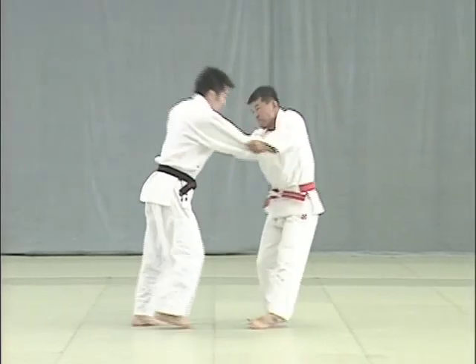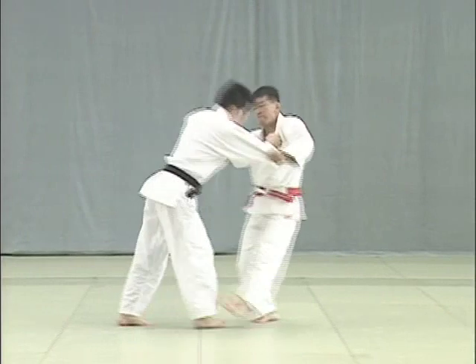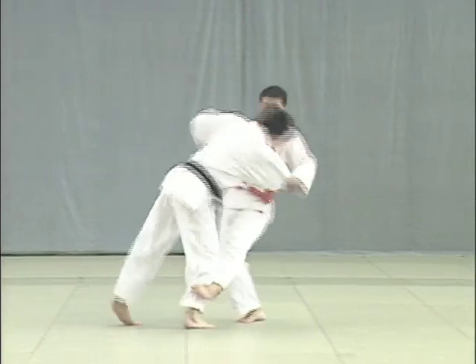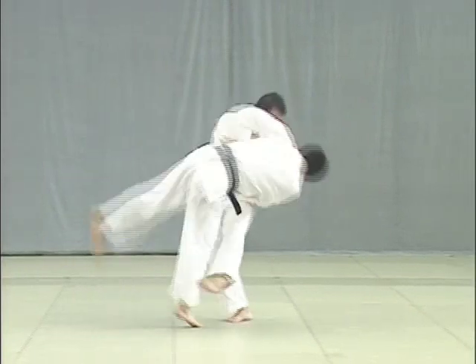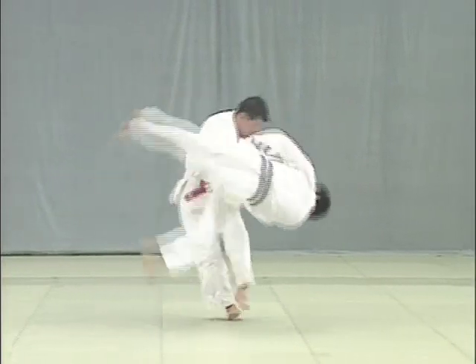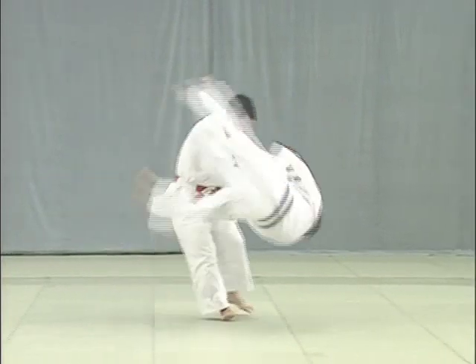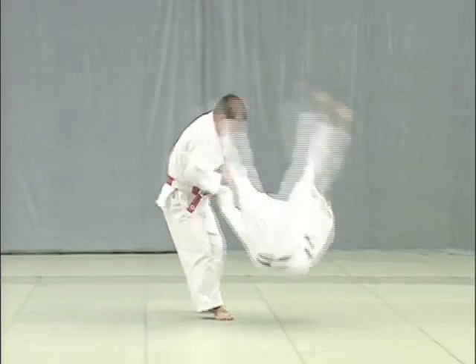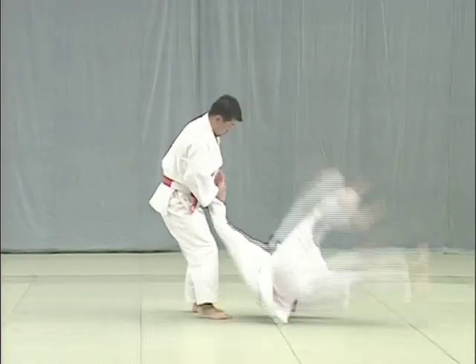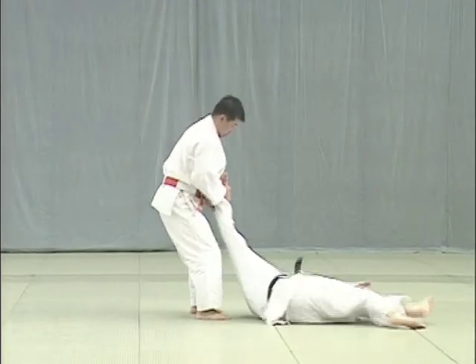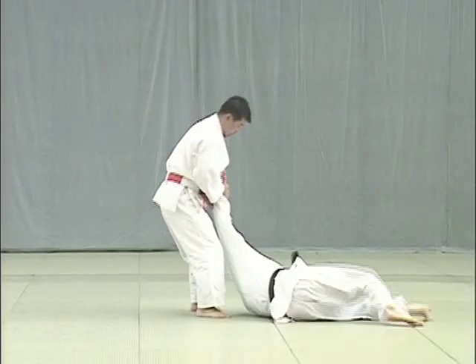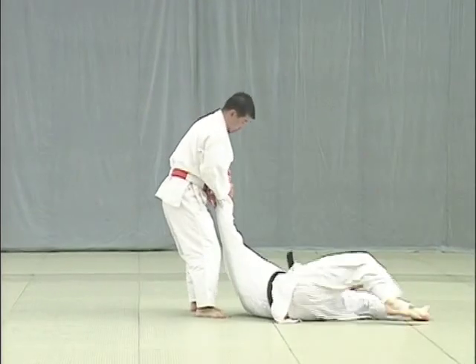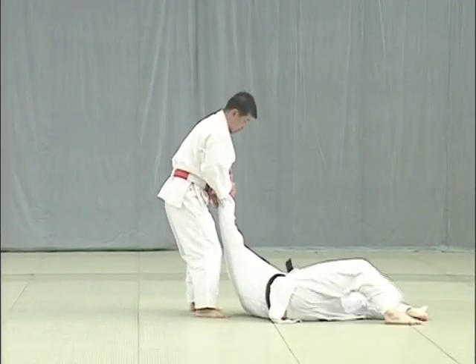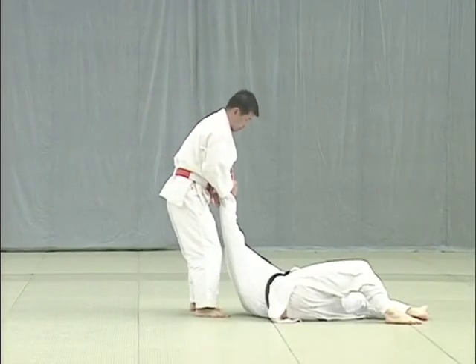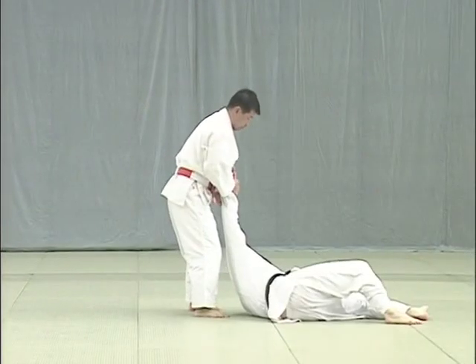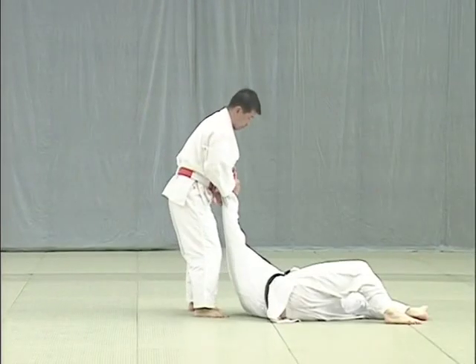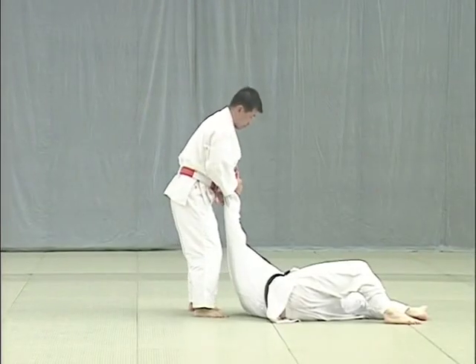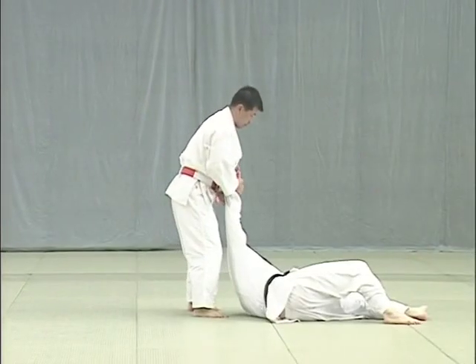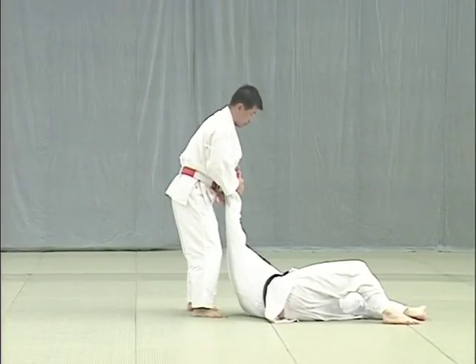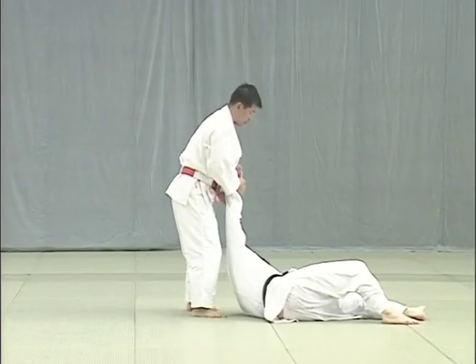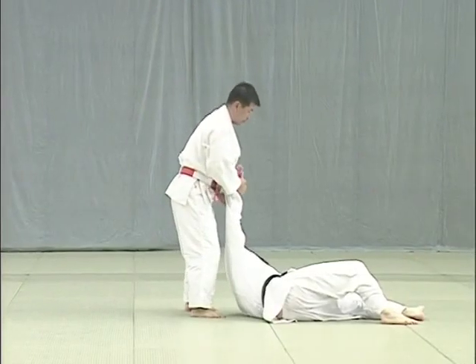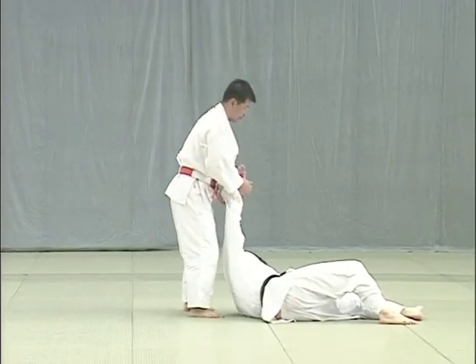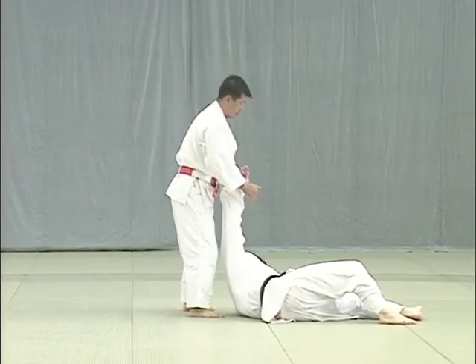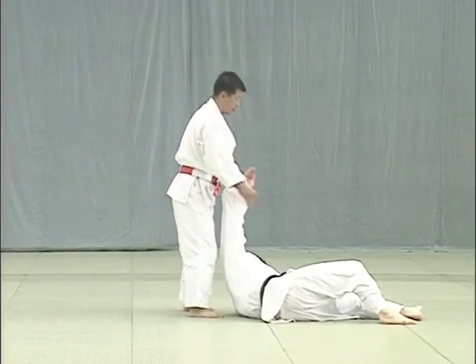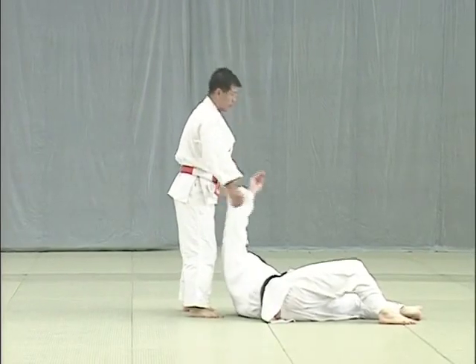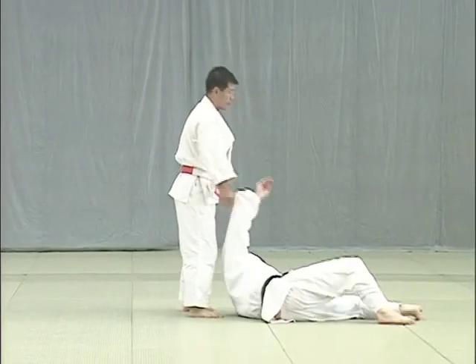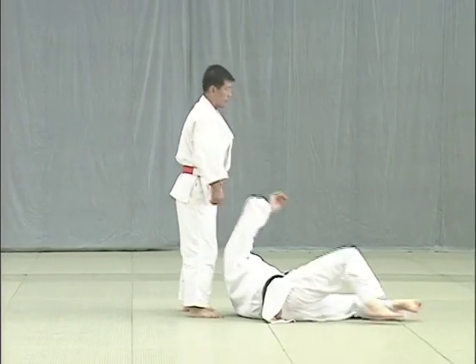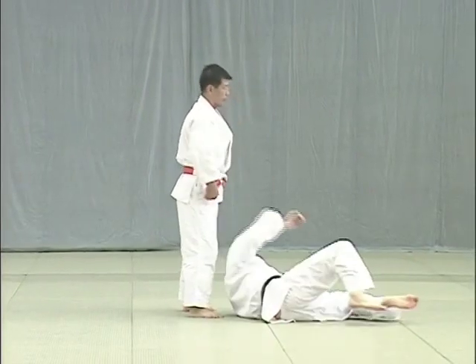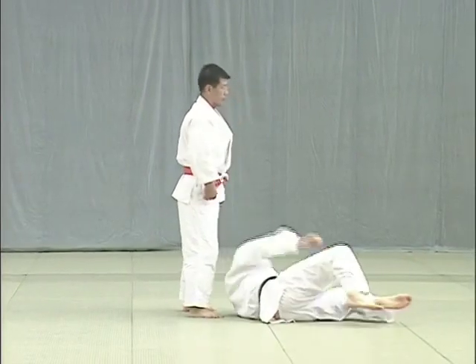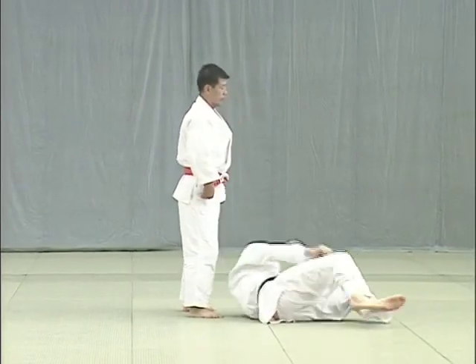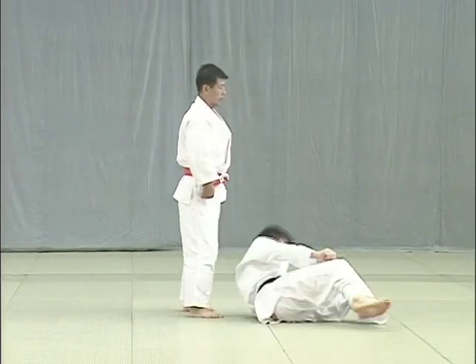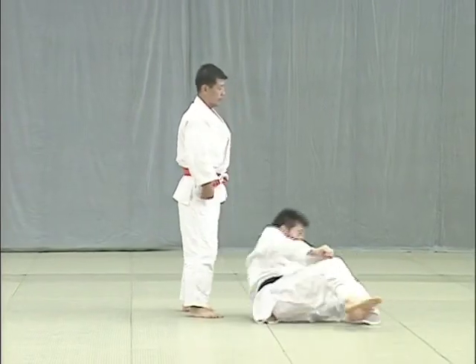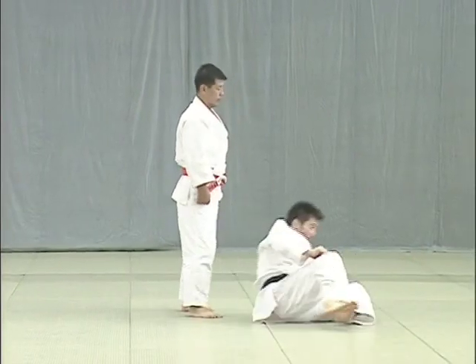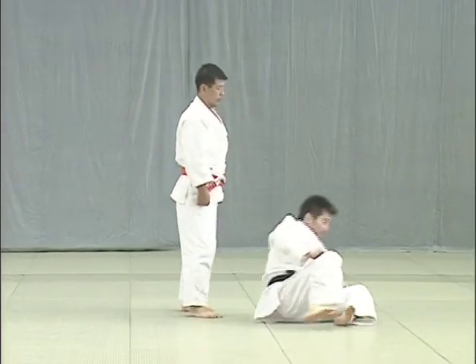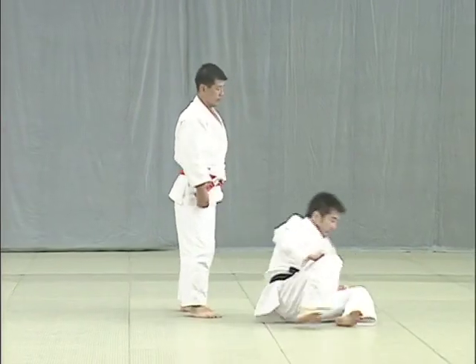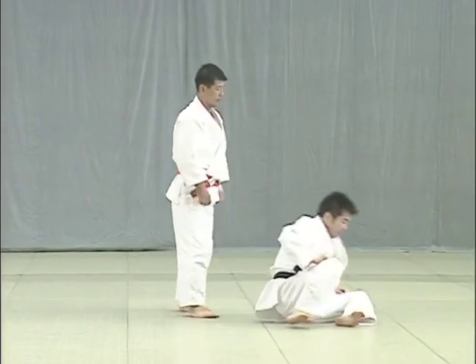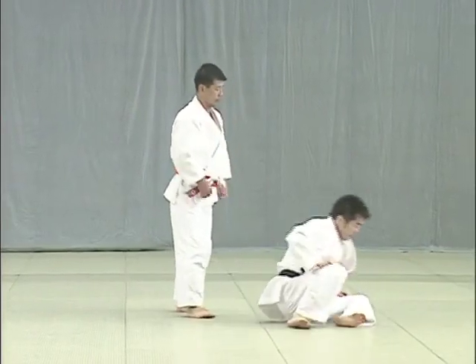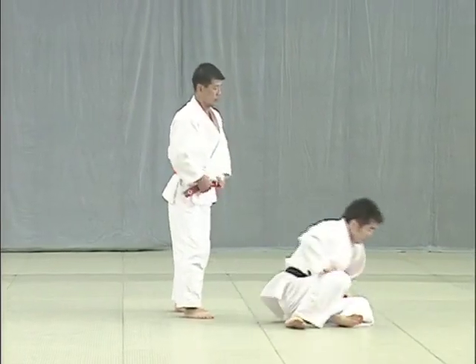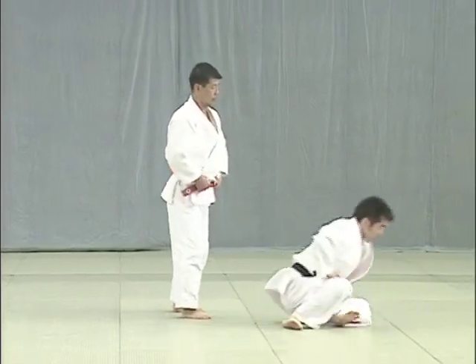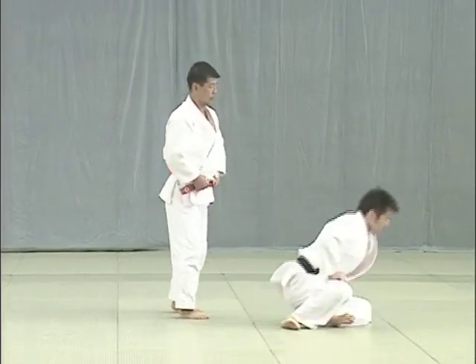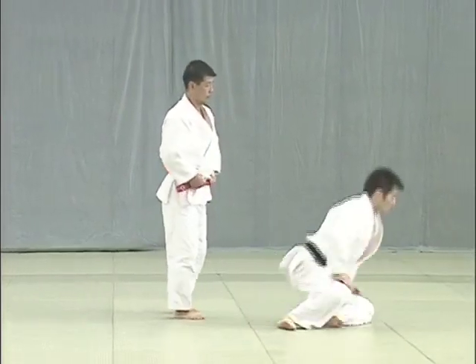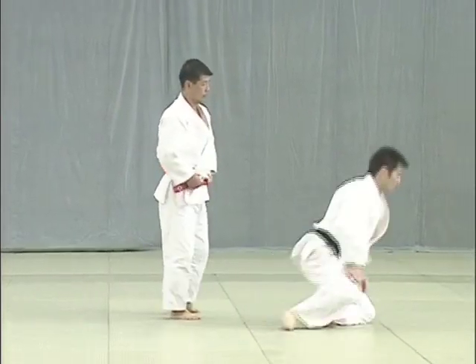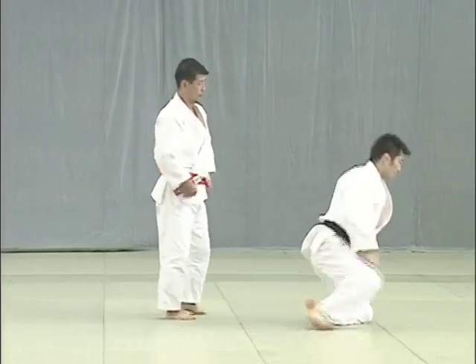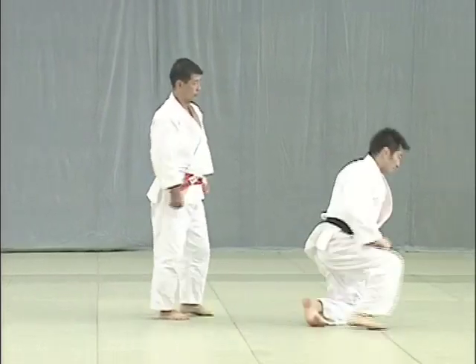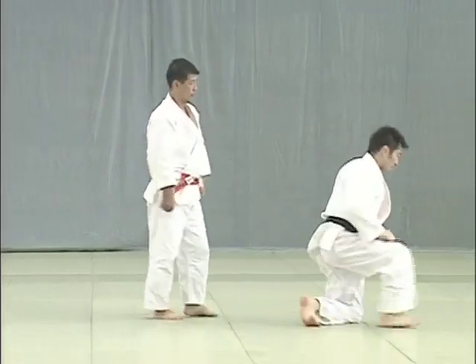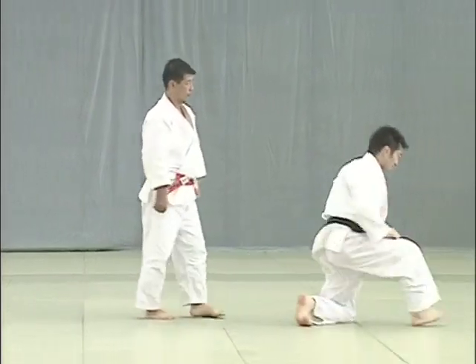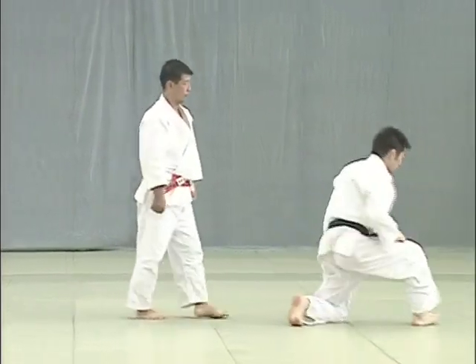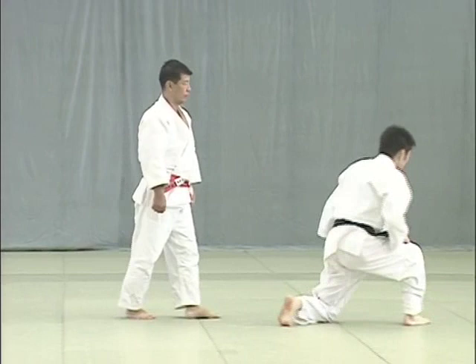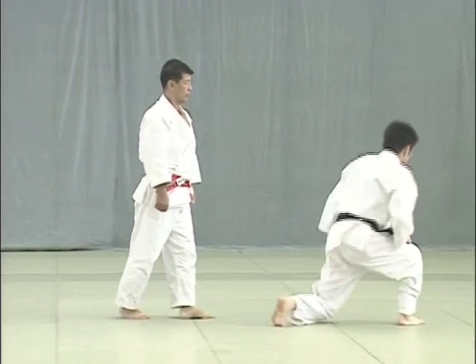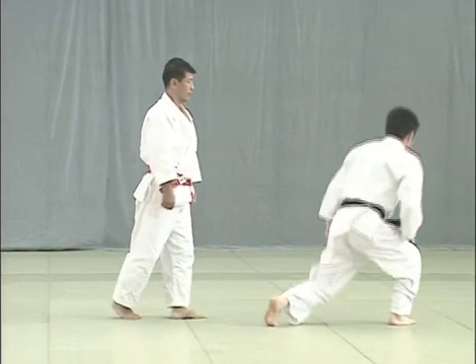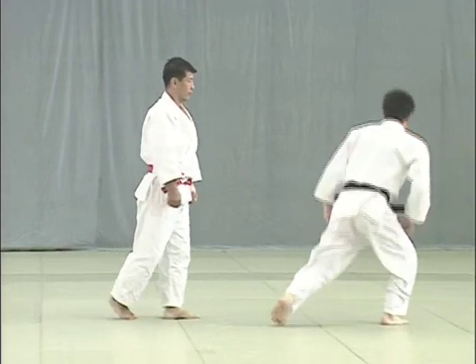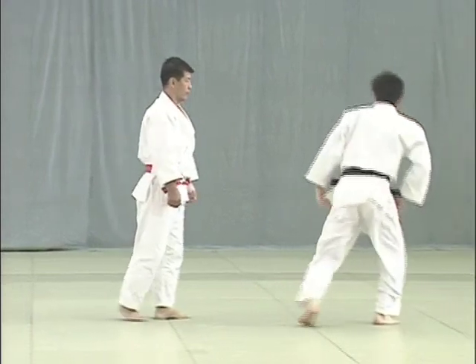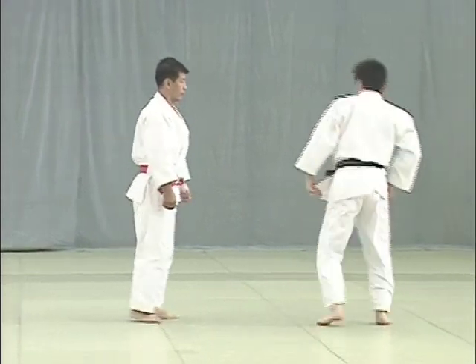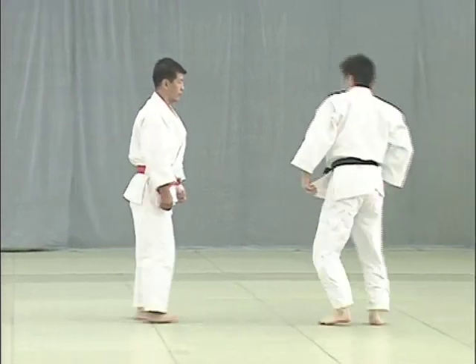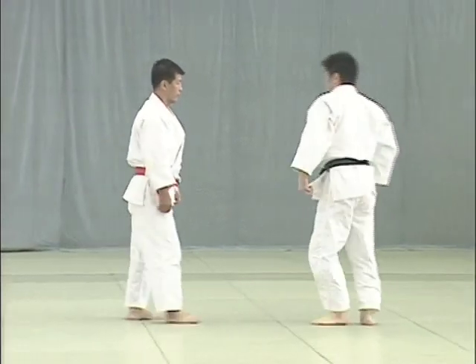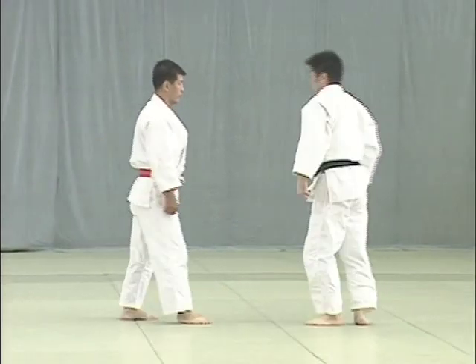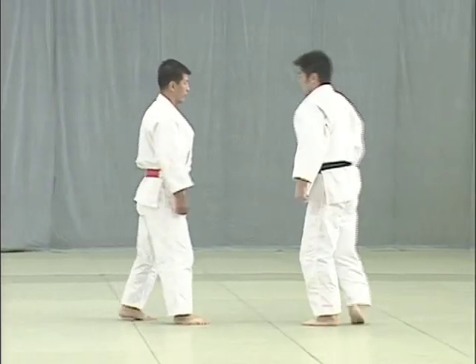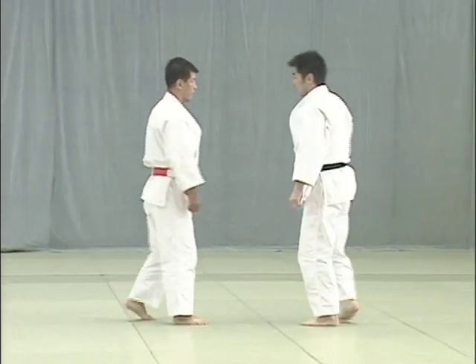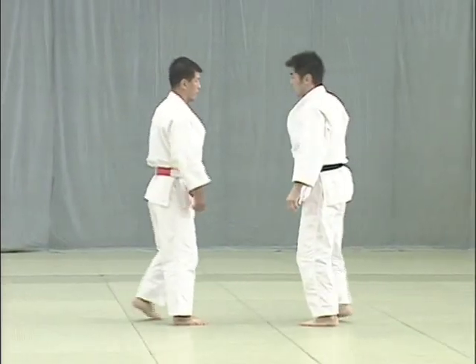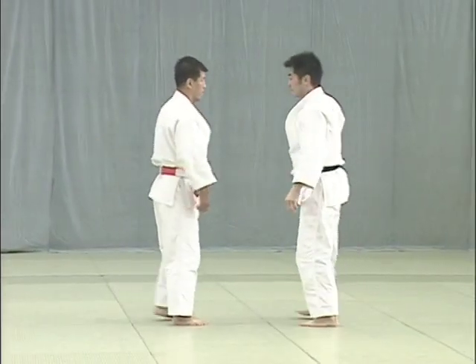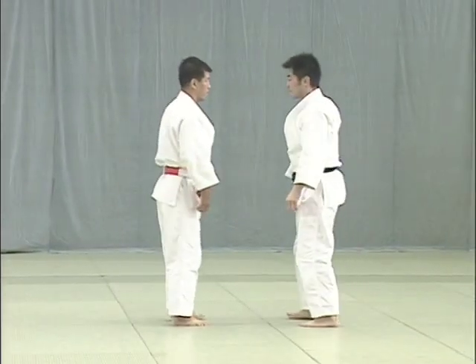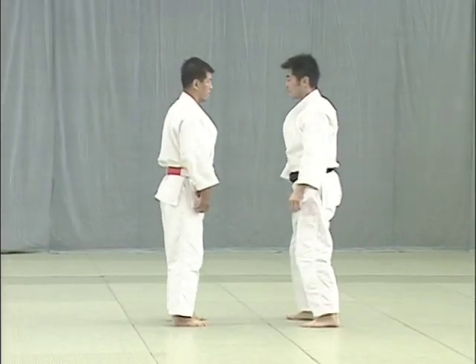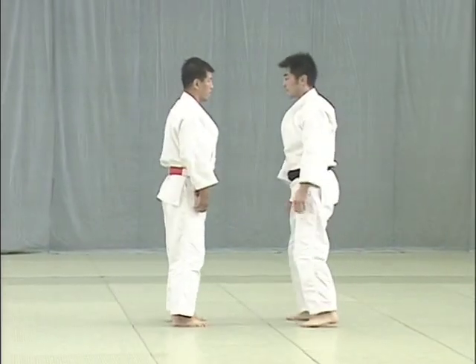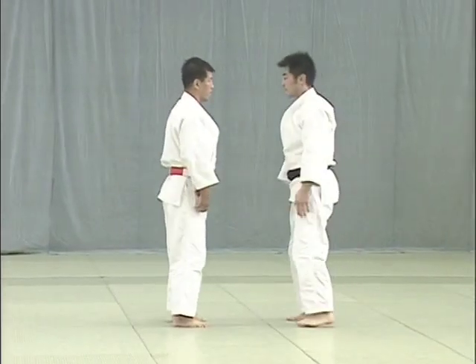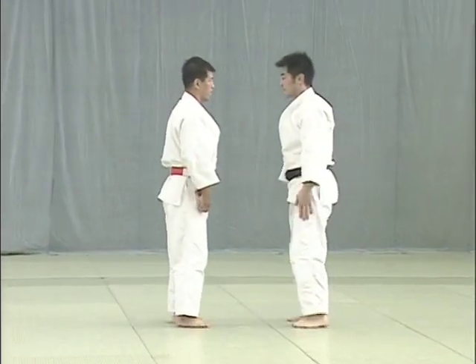As Tori steps back in Tsugi Ashi, he turns slightly on the third step, pulling Uke forward to block his ankle and throw him.